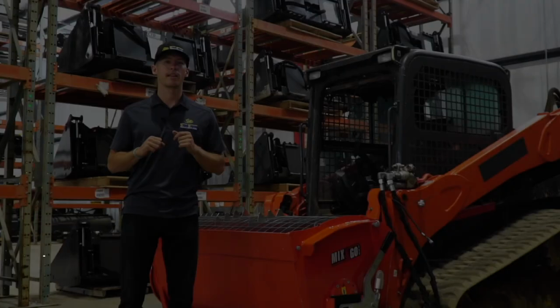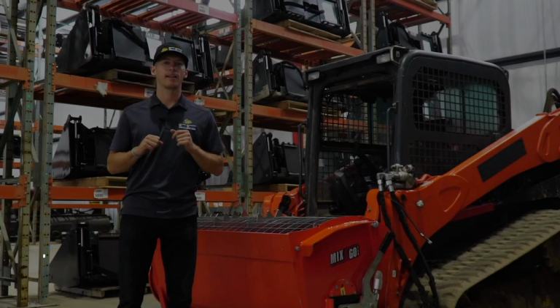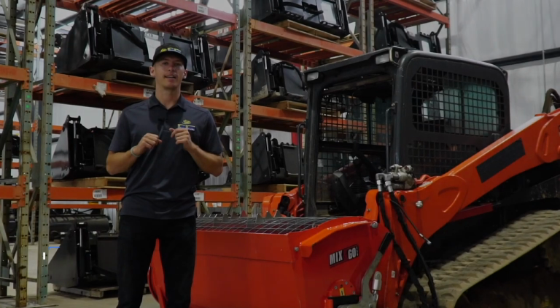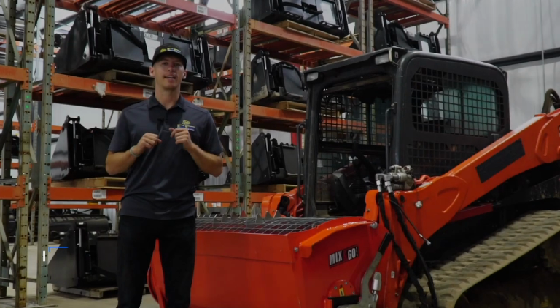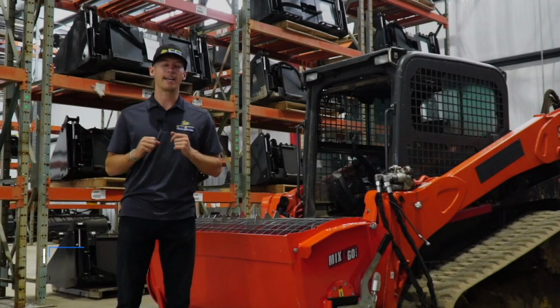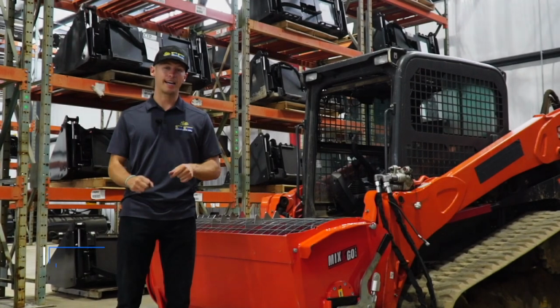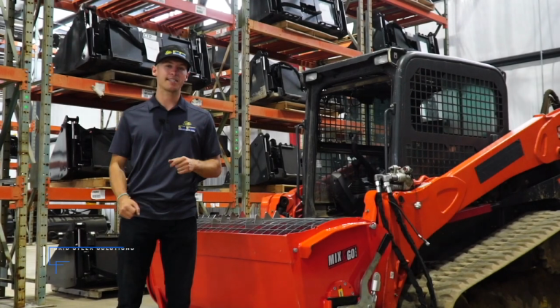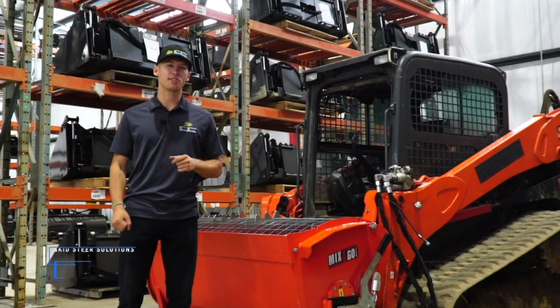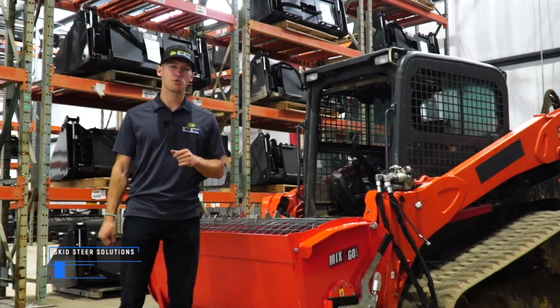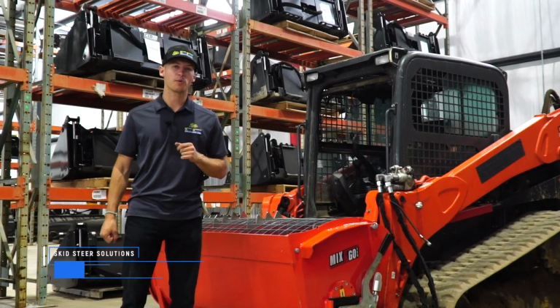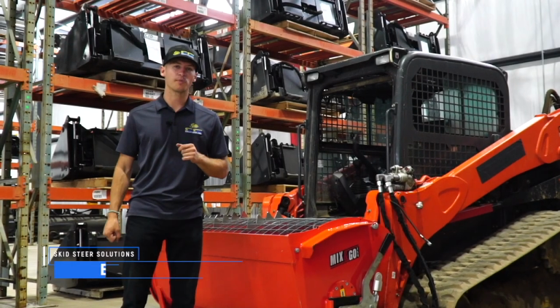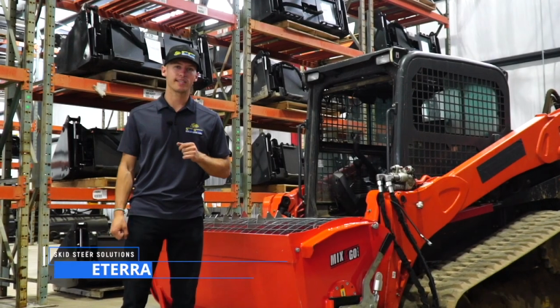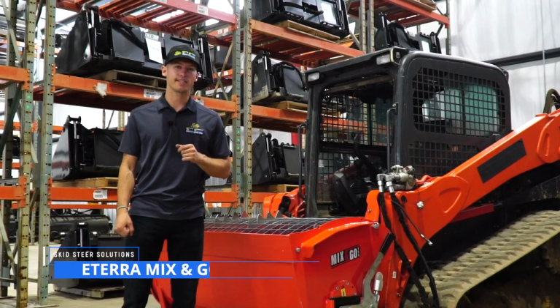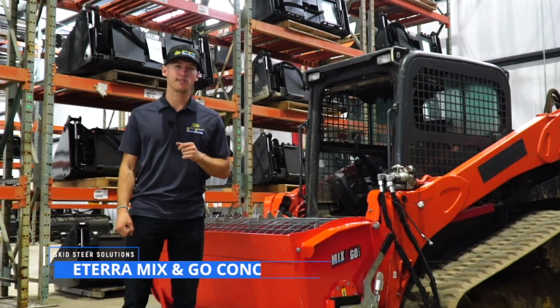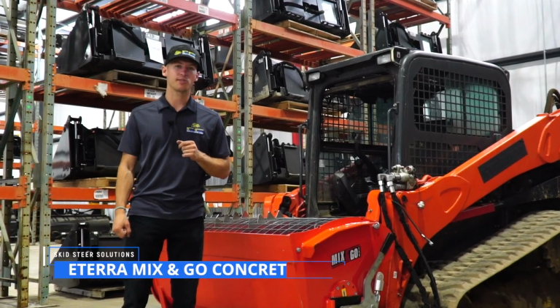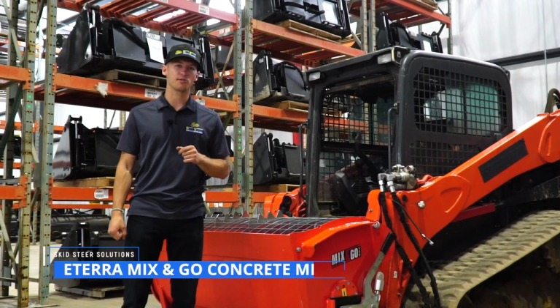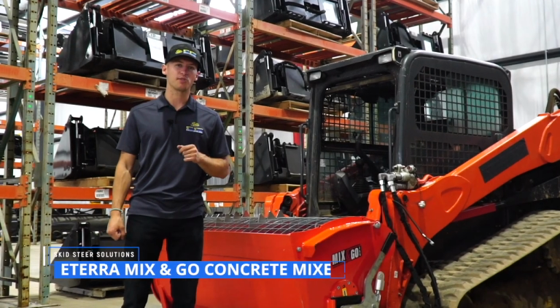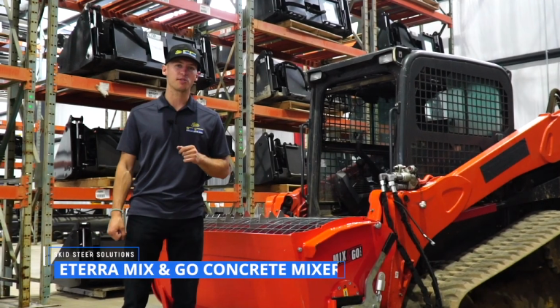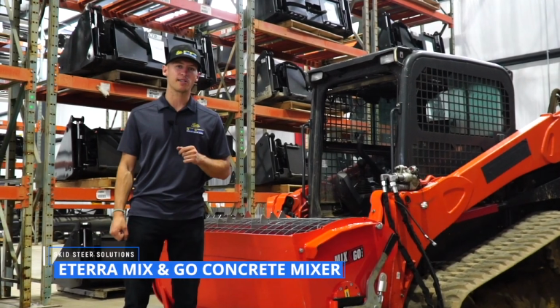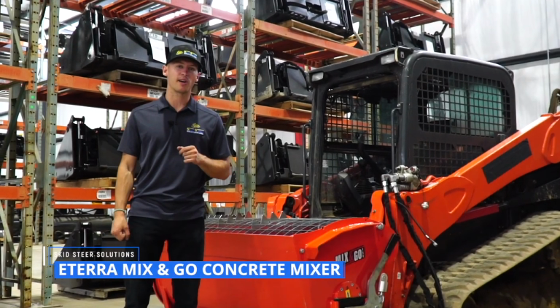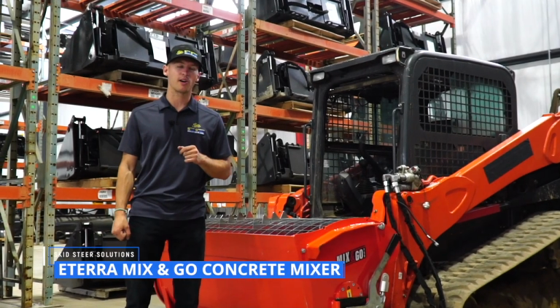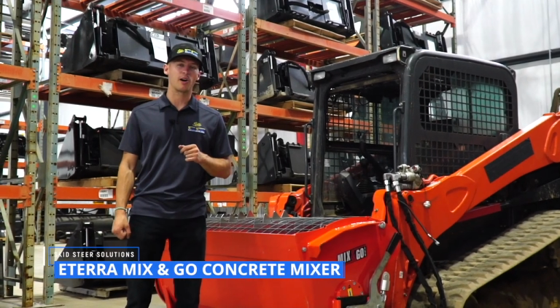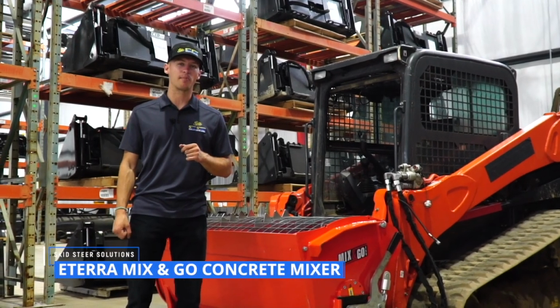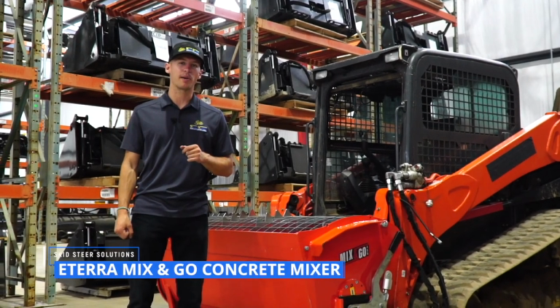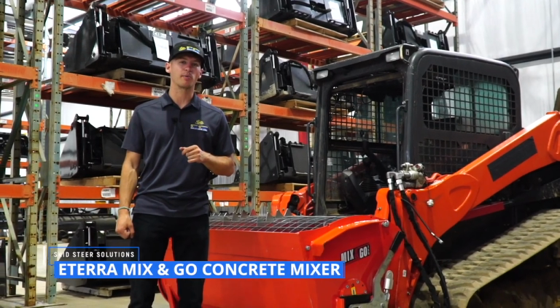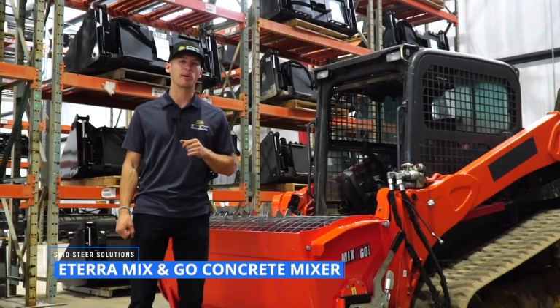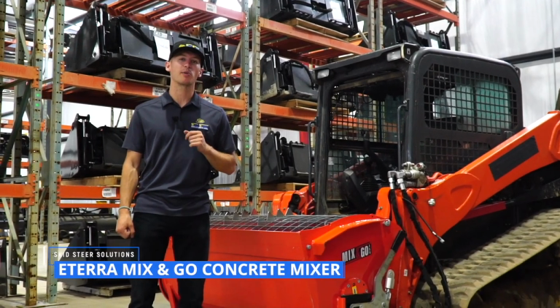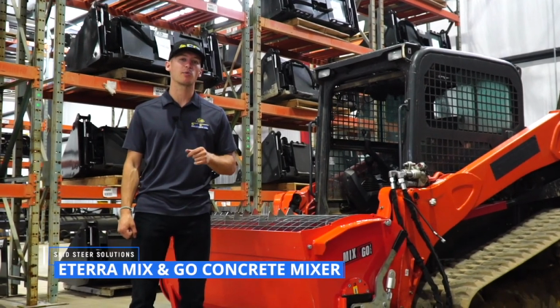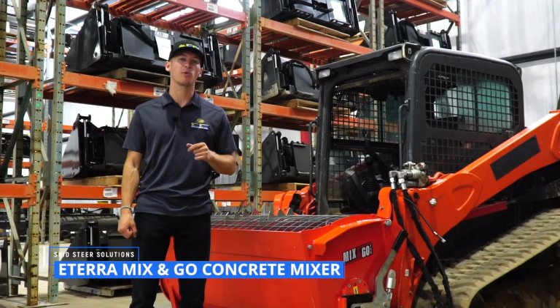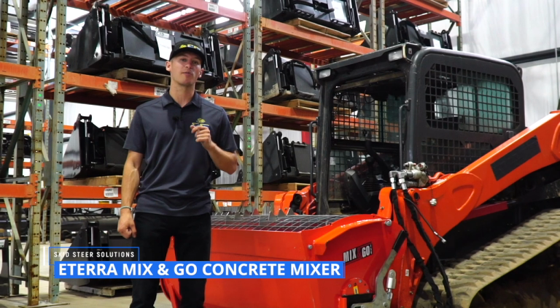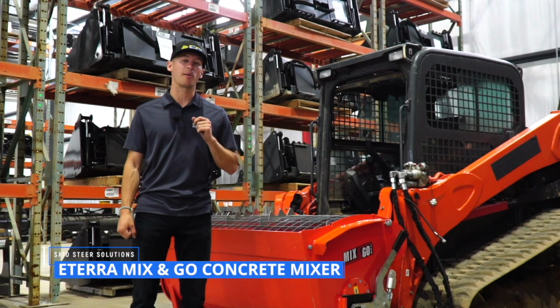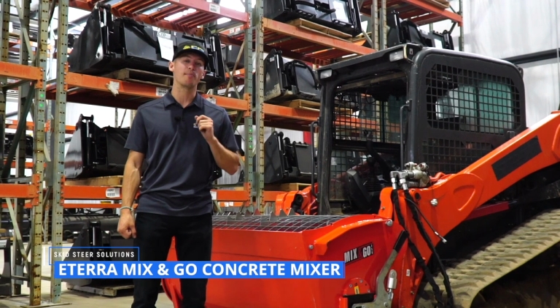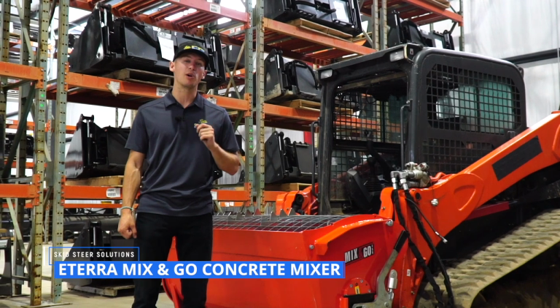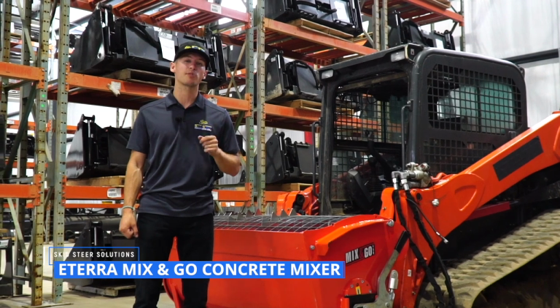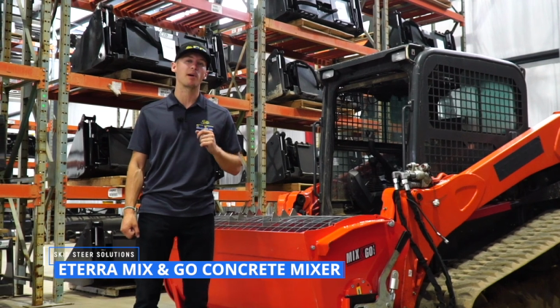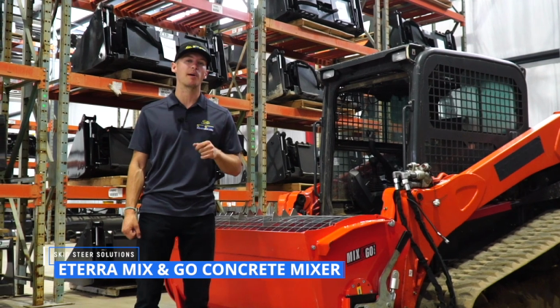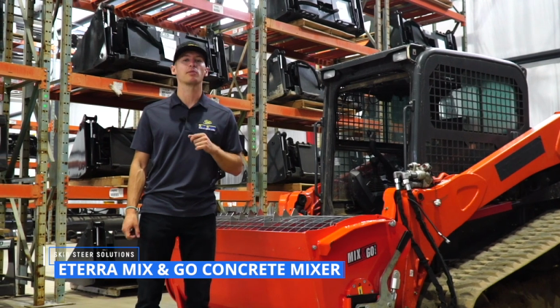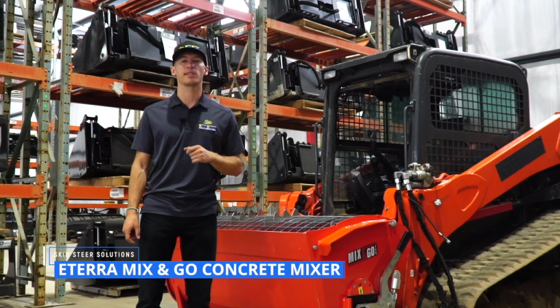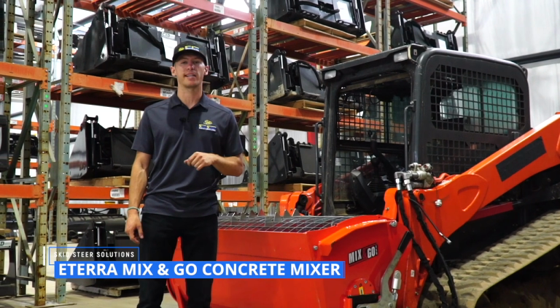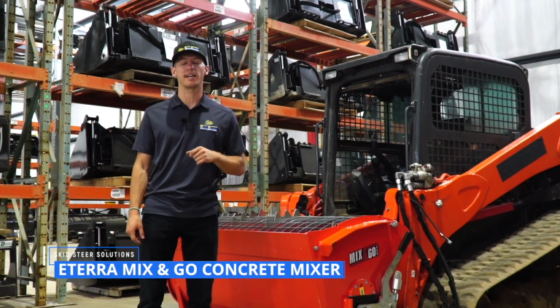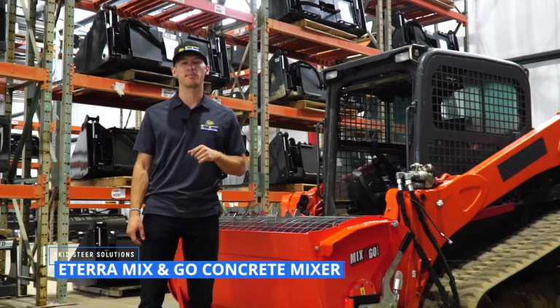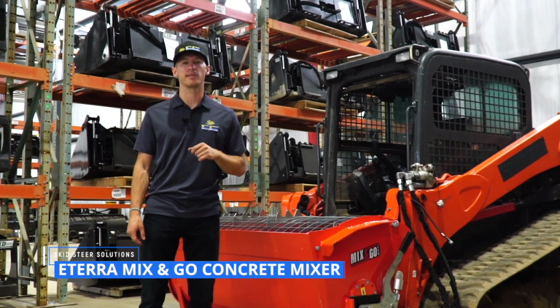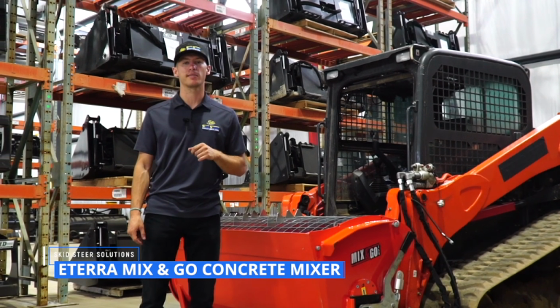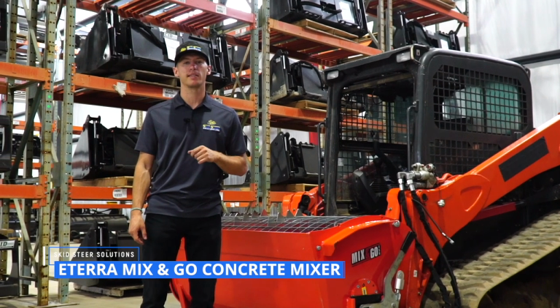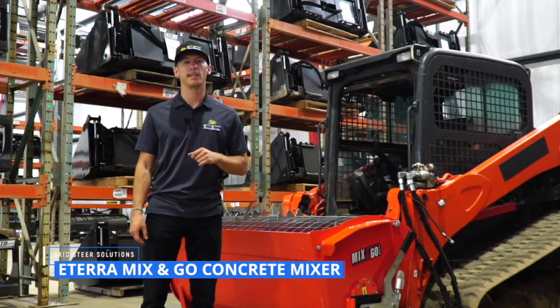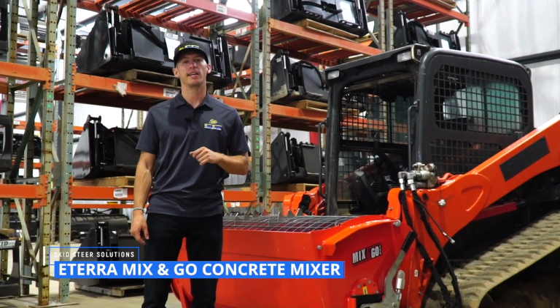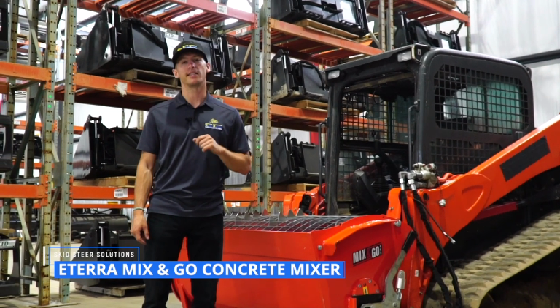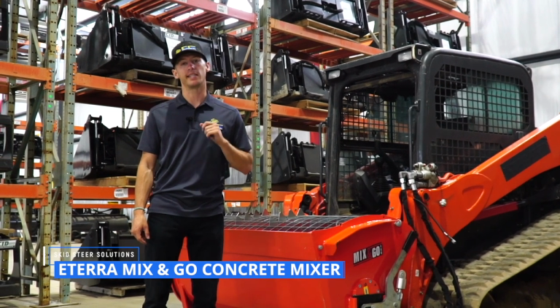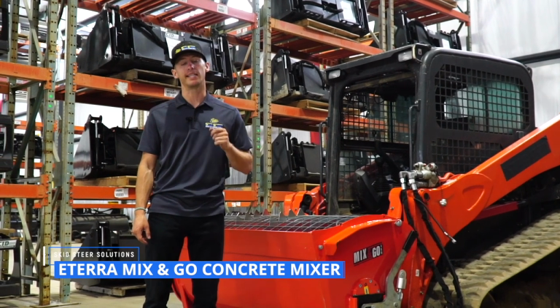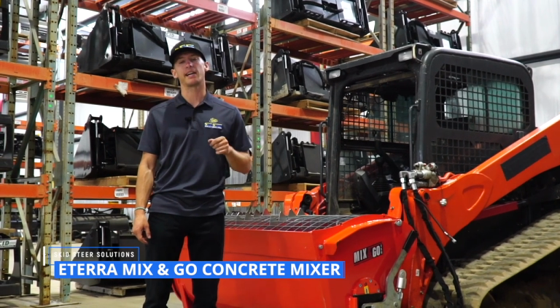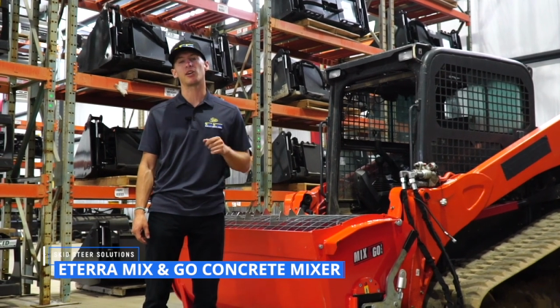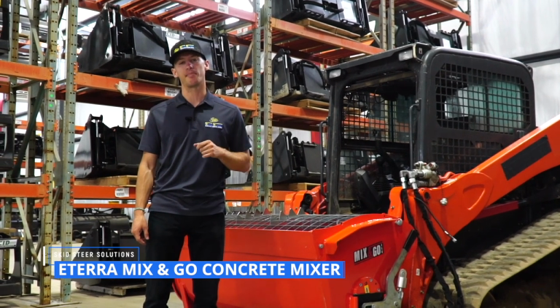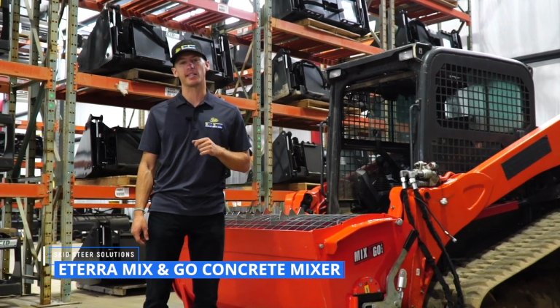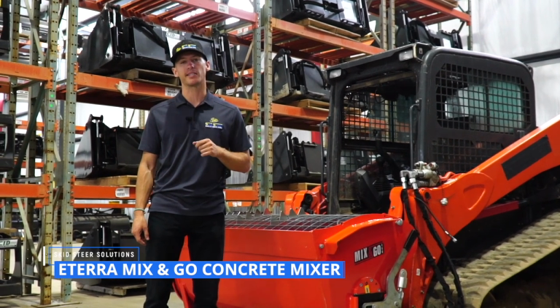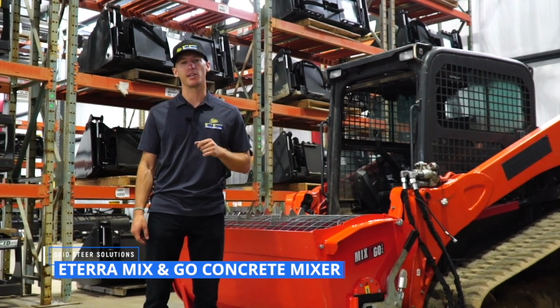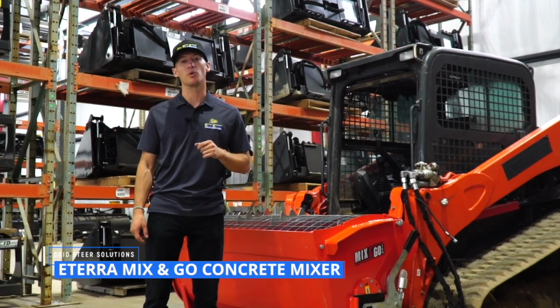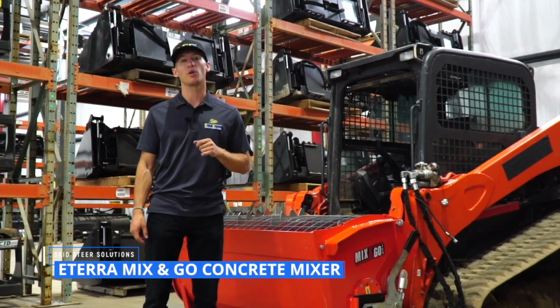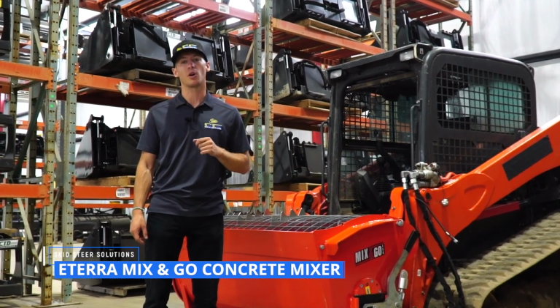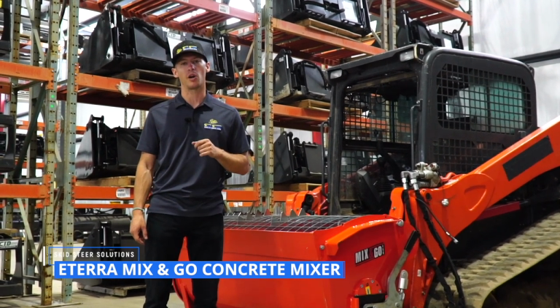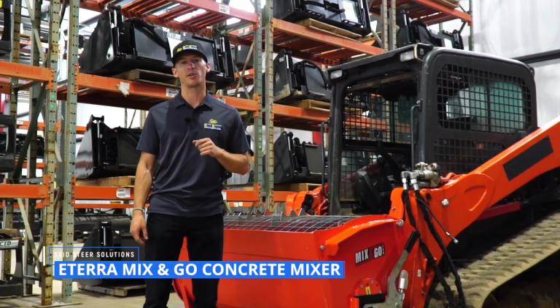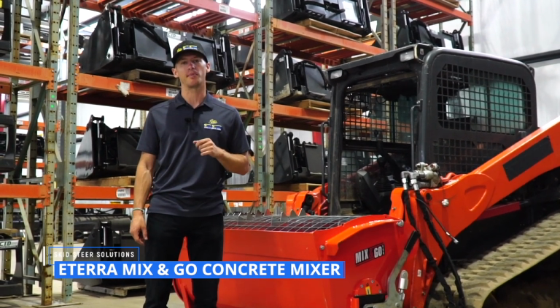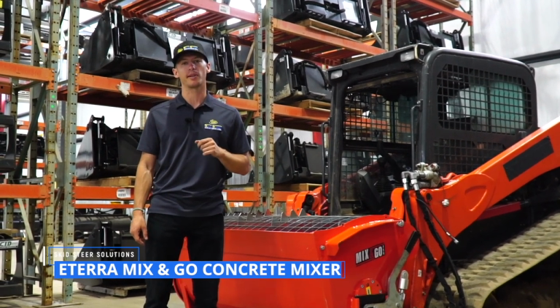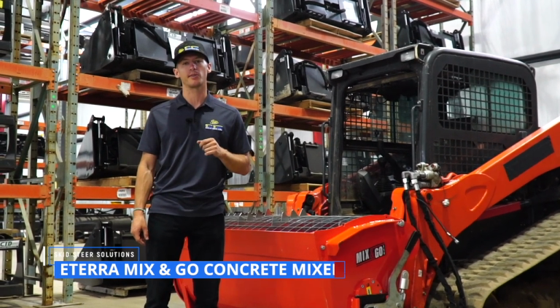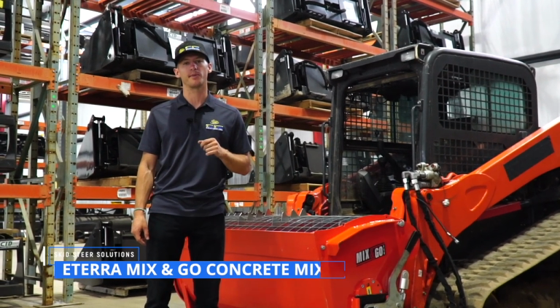Hey guys, it's Jordan with skidsteersolutions.com and we're here with one of our most popular attachments — the Eterra Mix & Go Concrete Mixer.